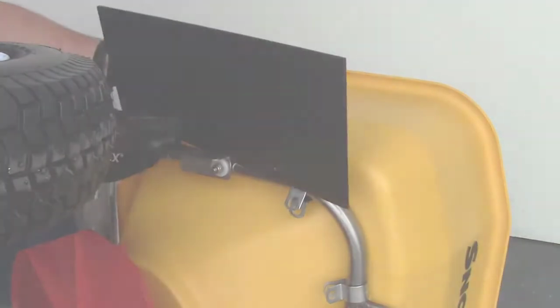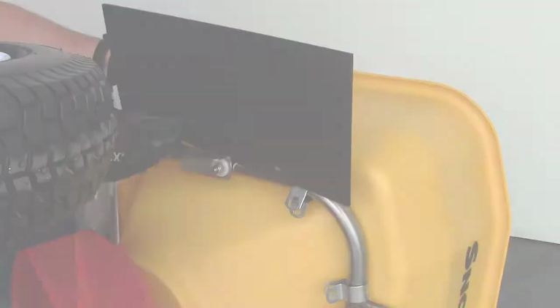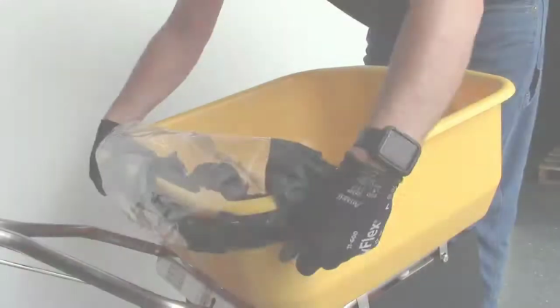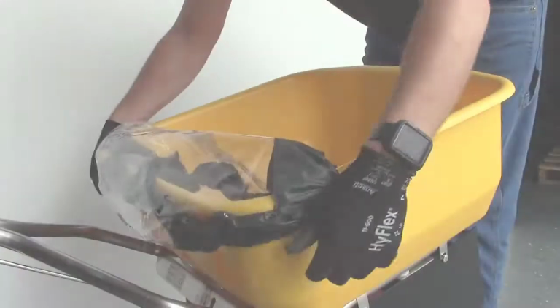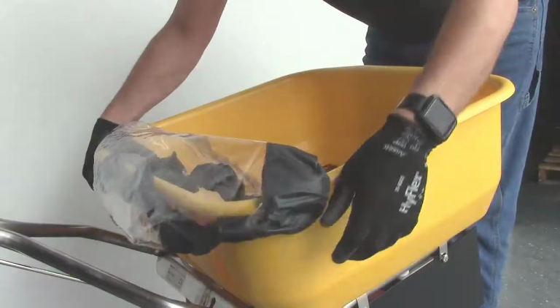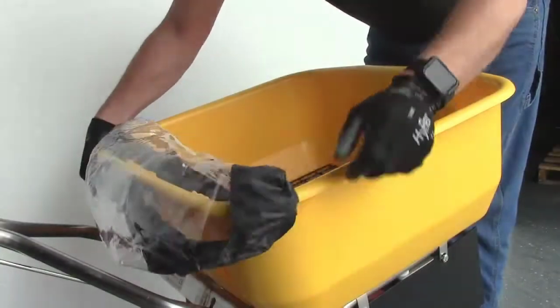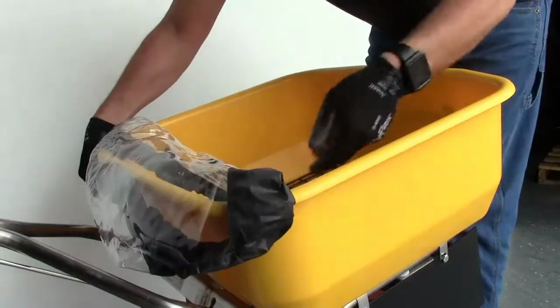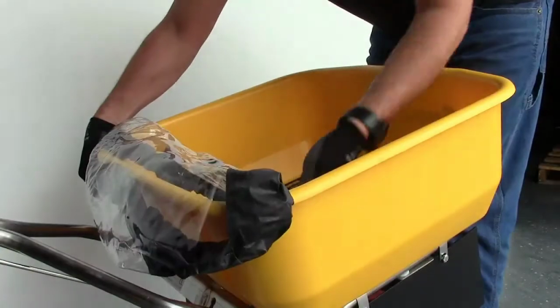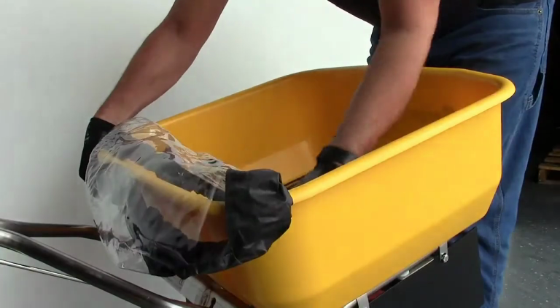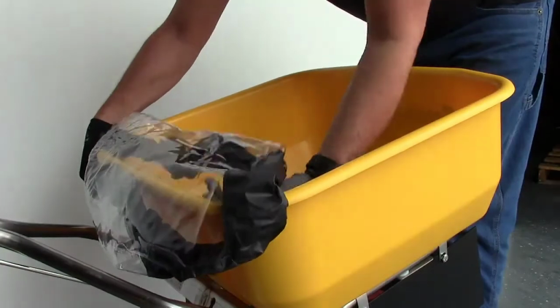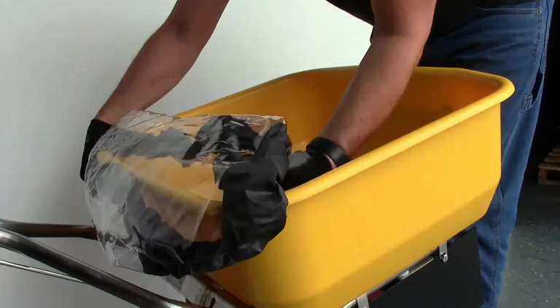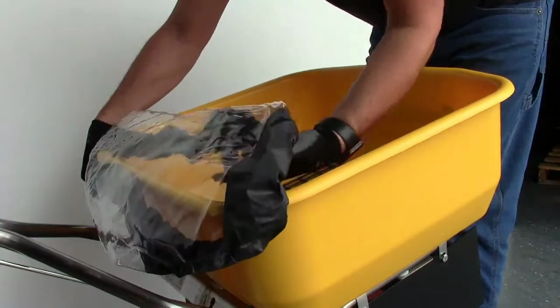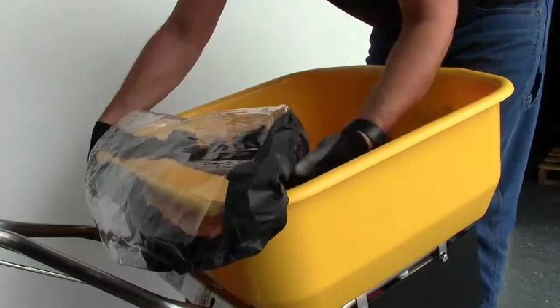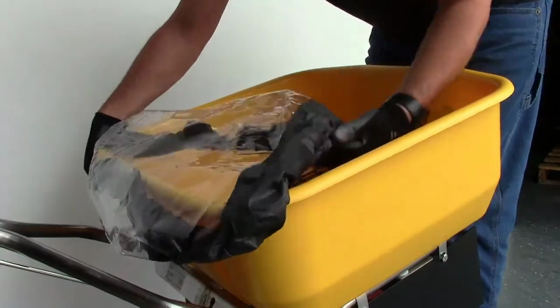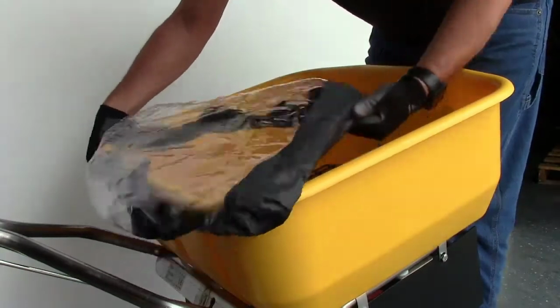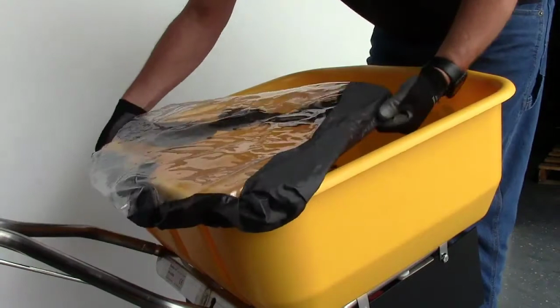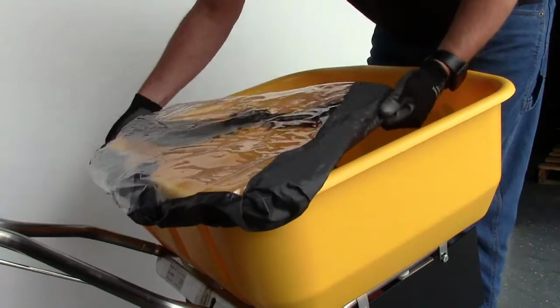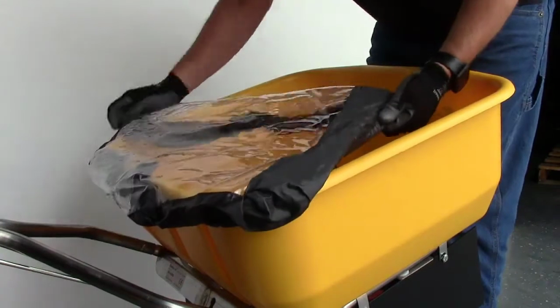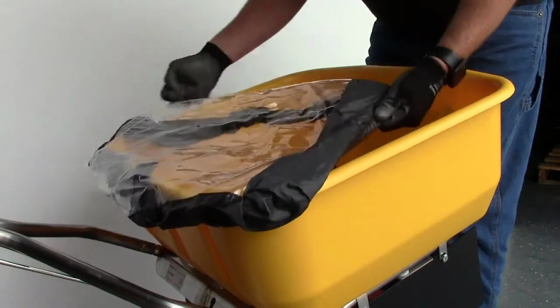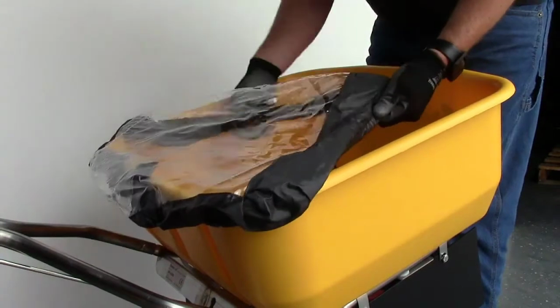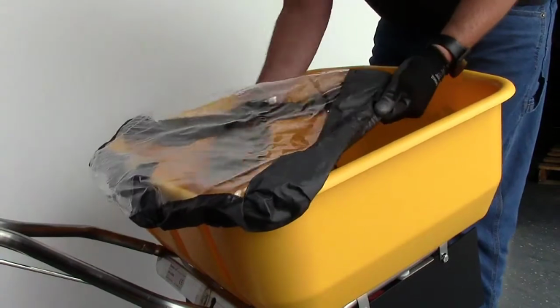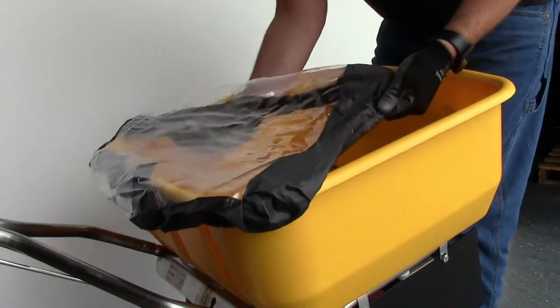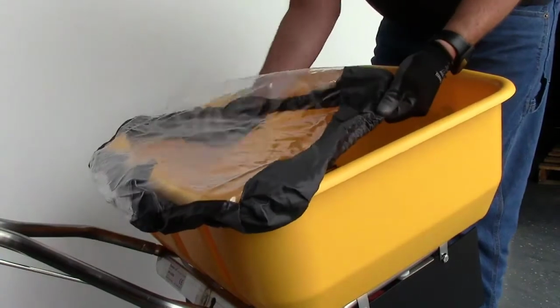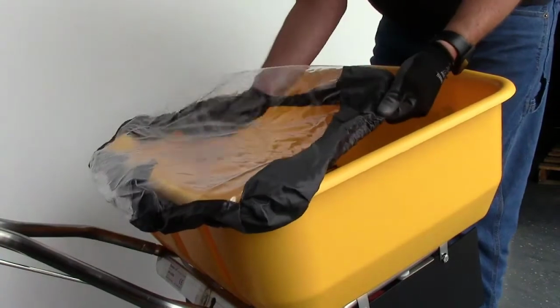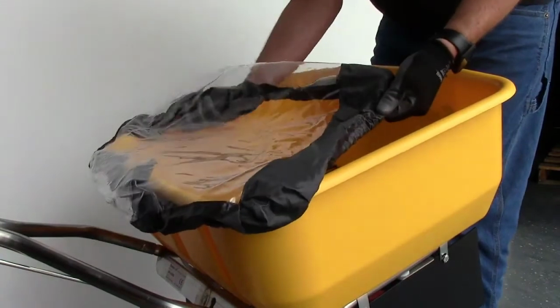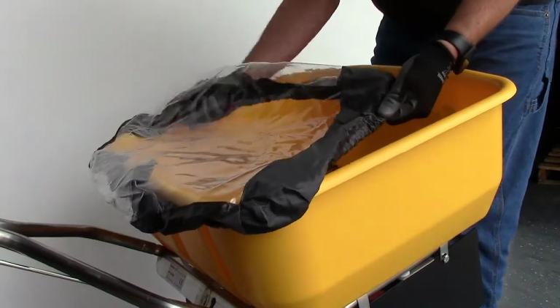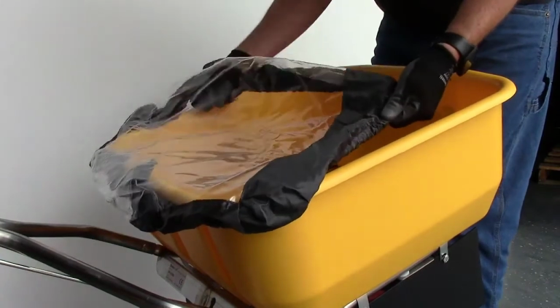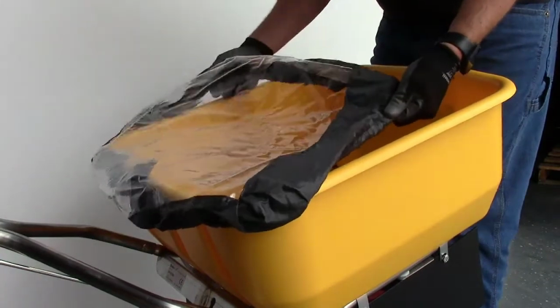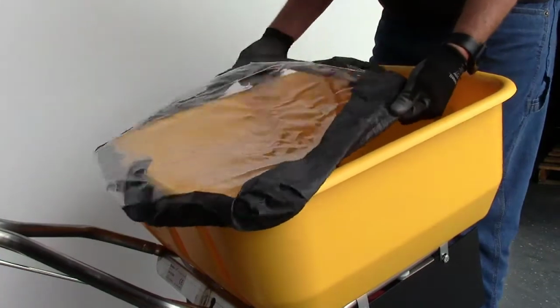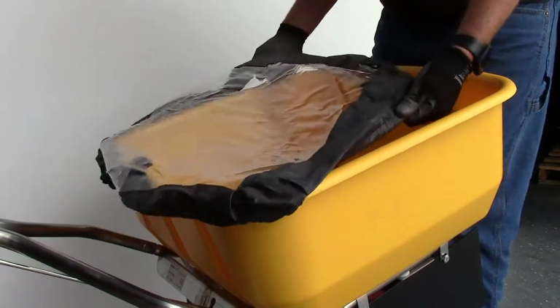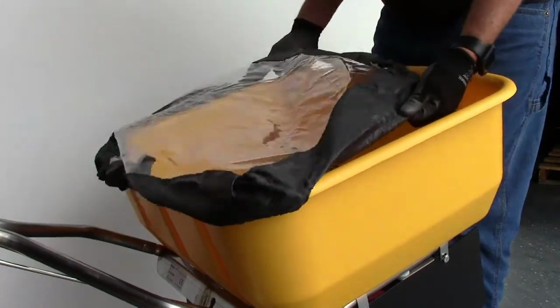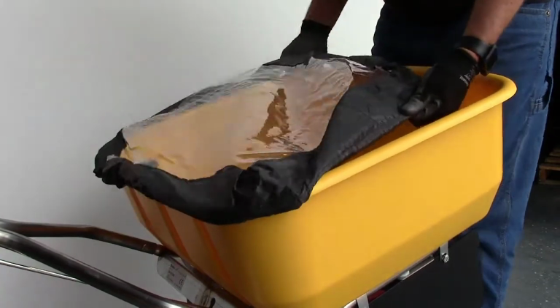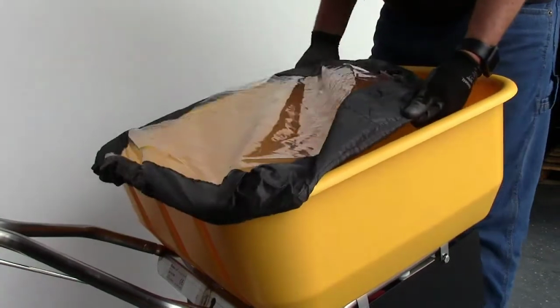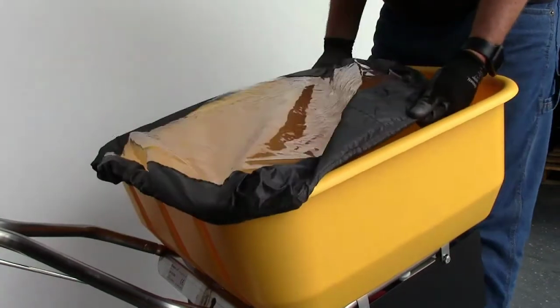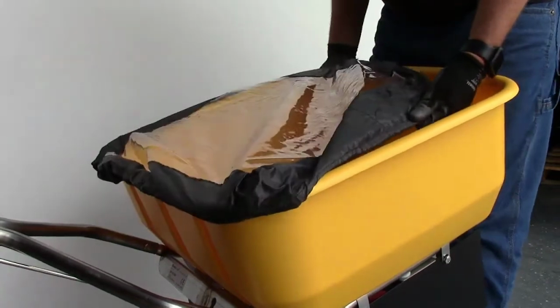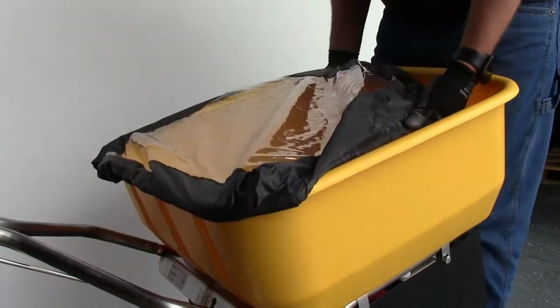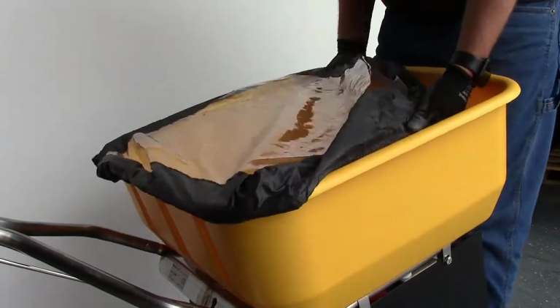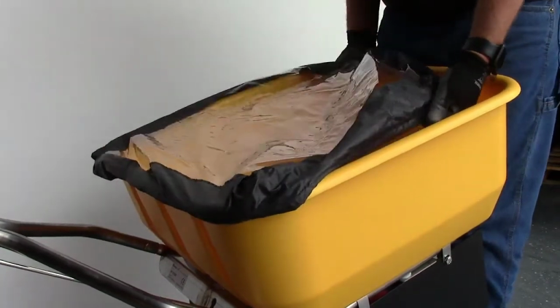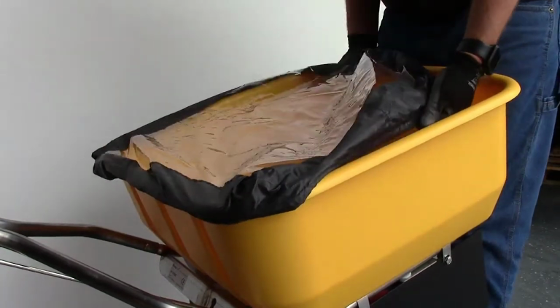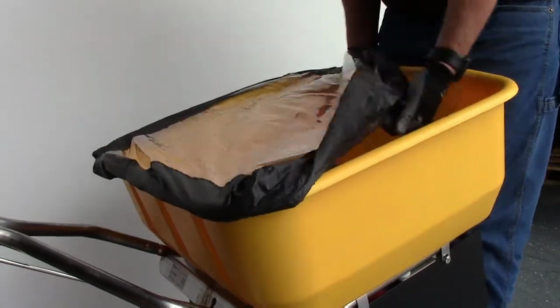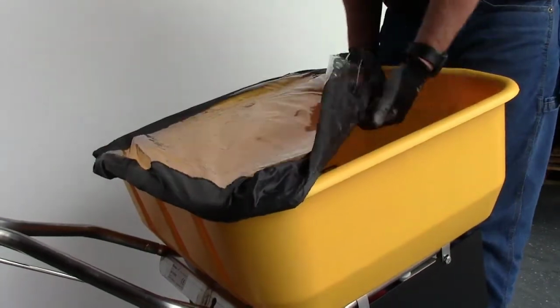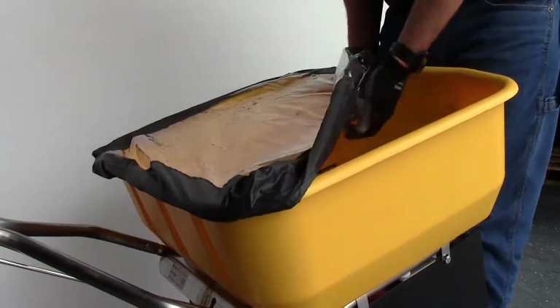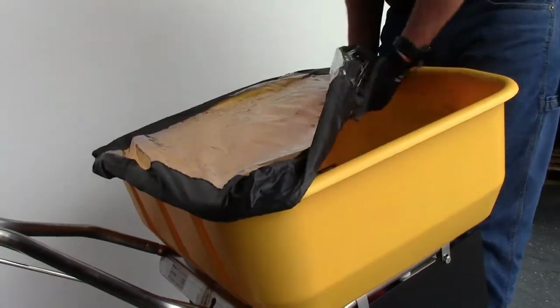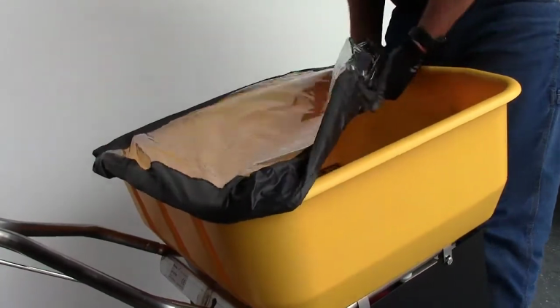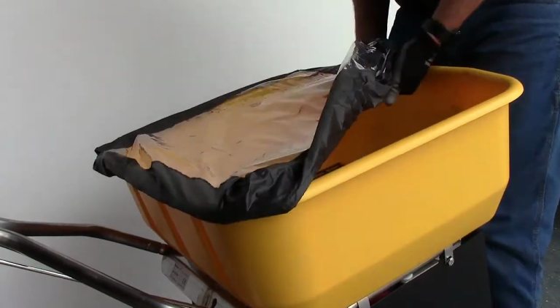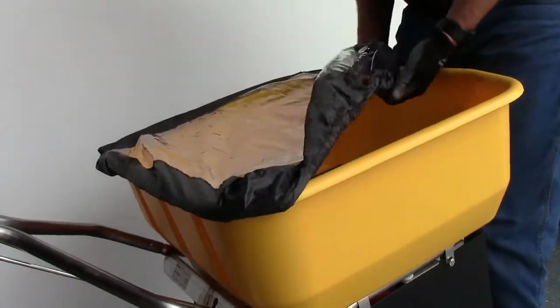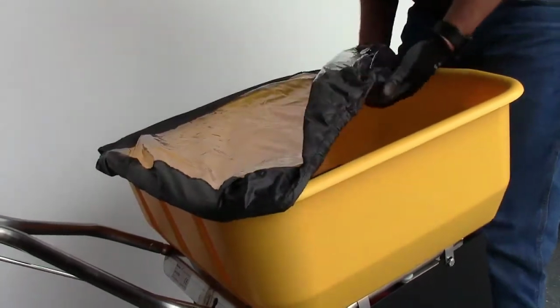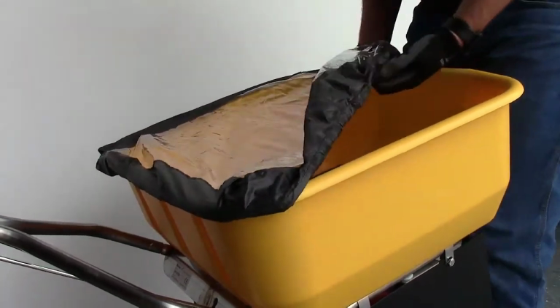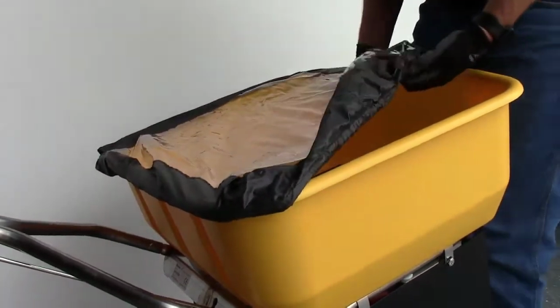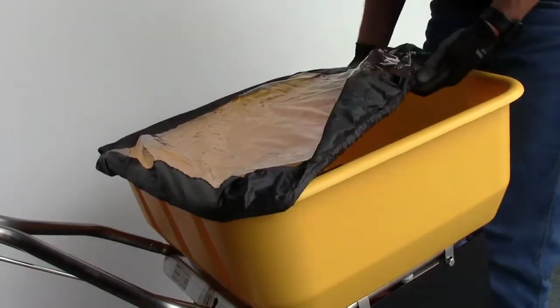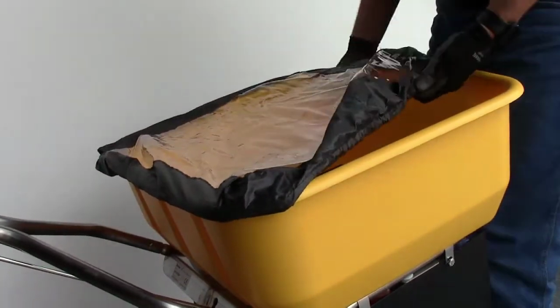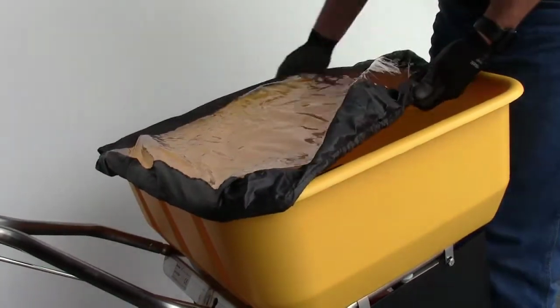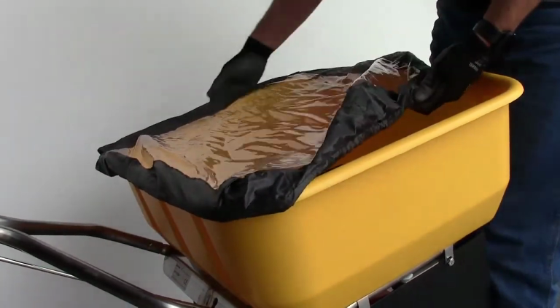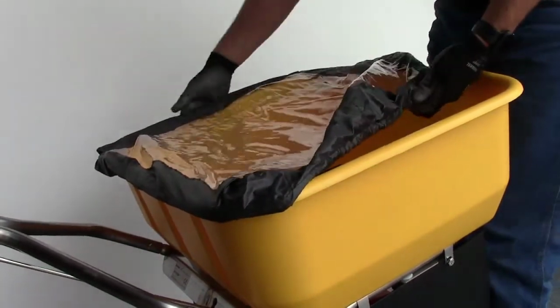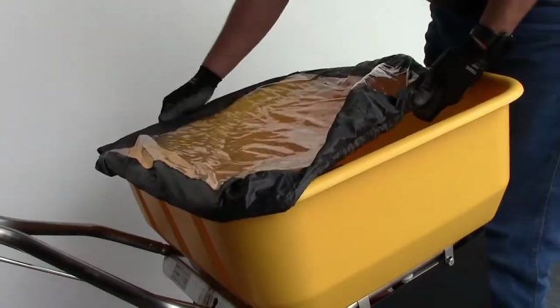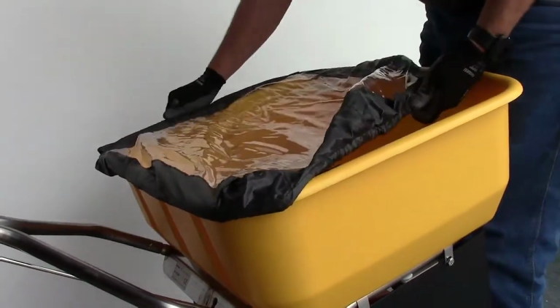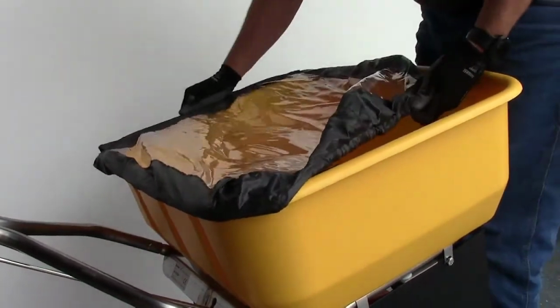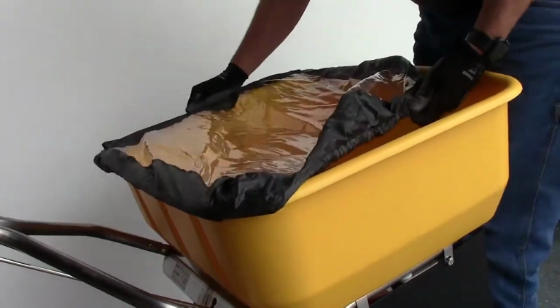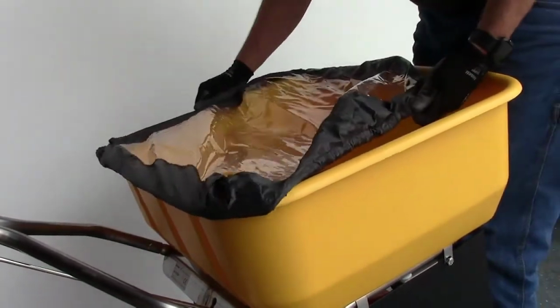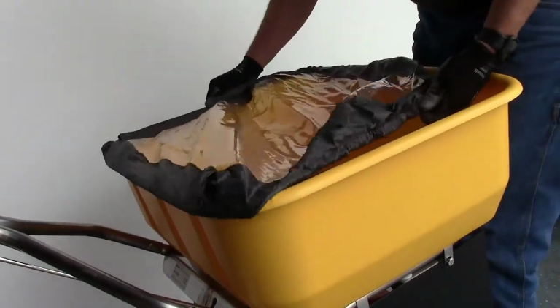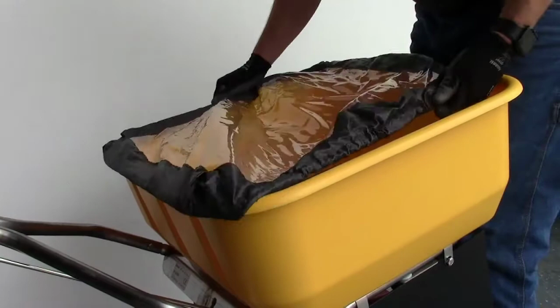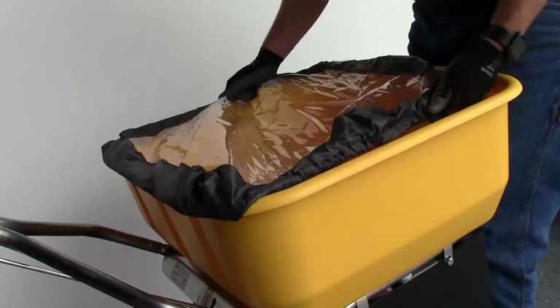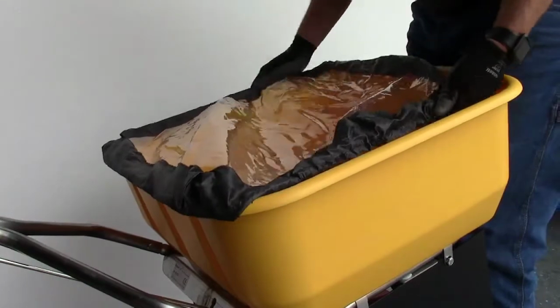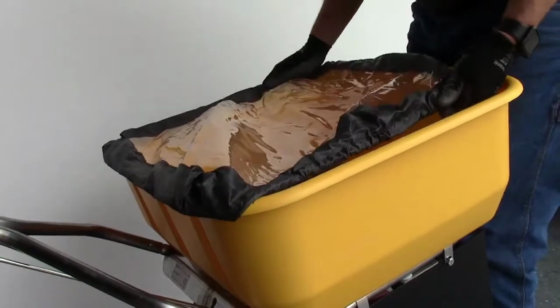Place the weather cover on the hopper. After assembly is complete, tighten all hardware.